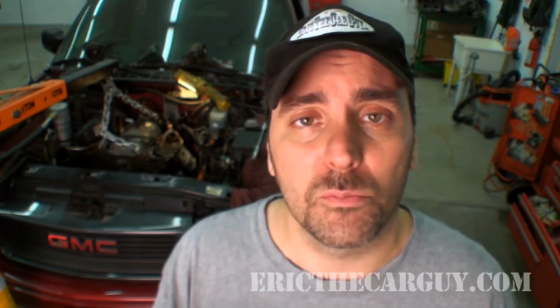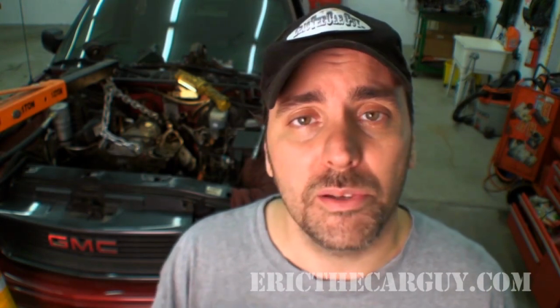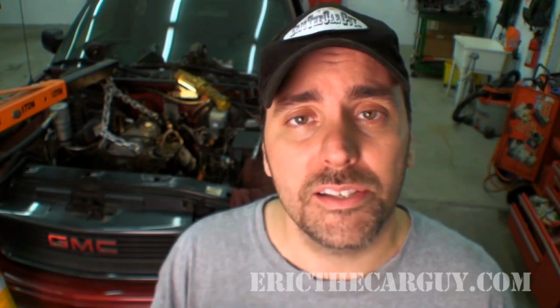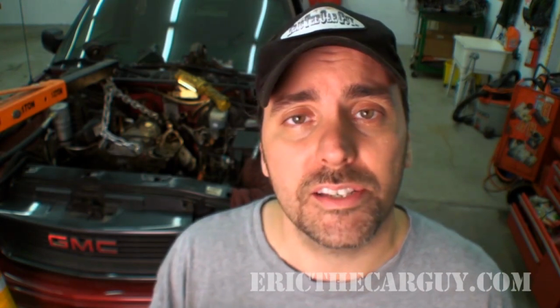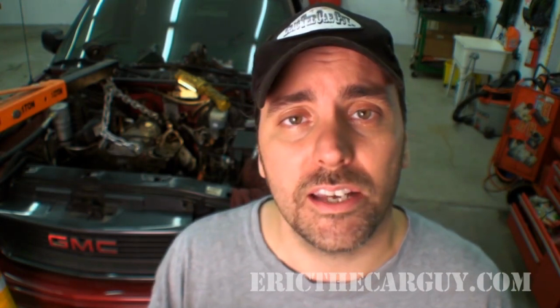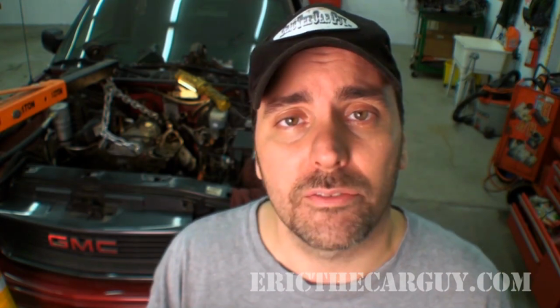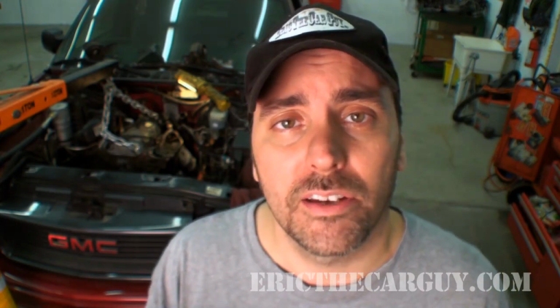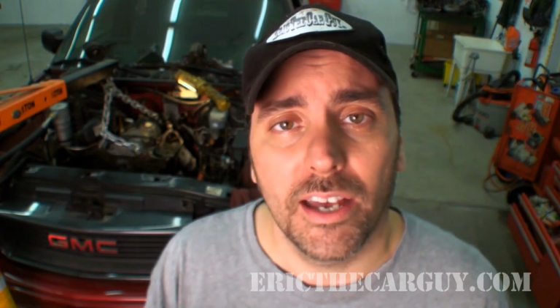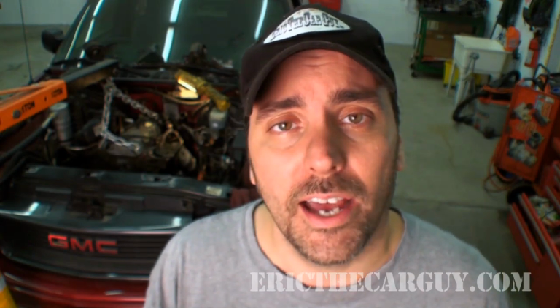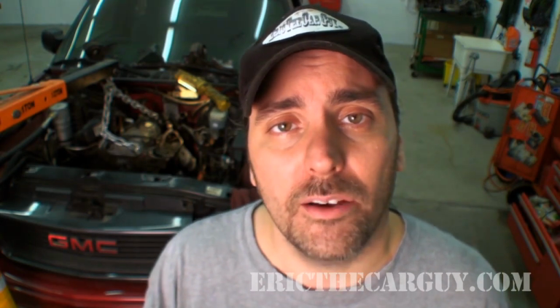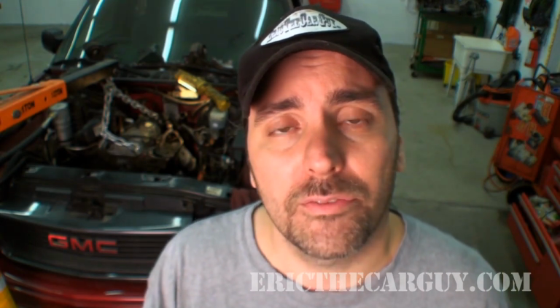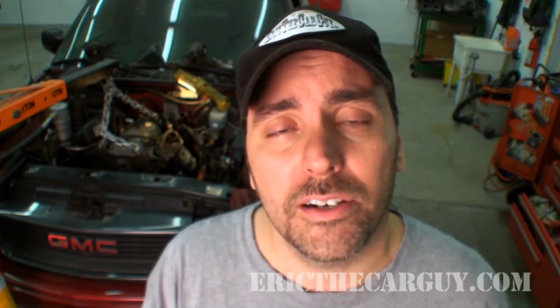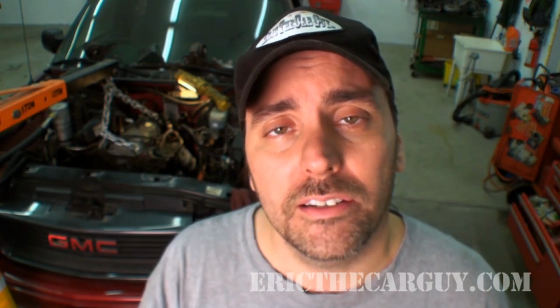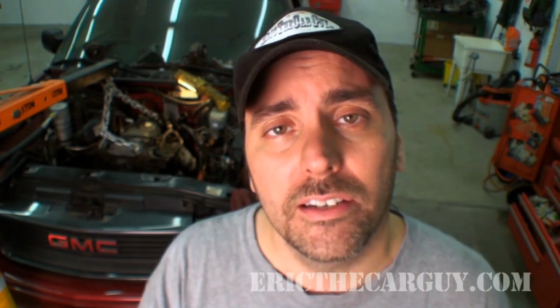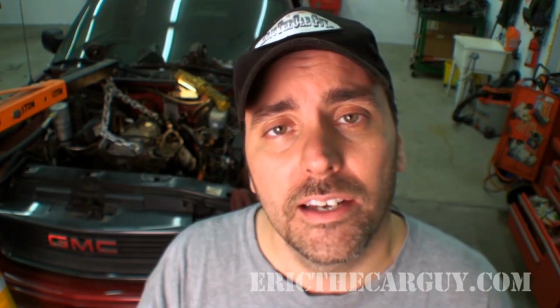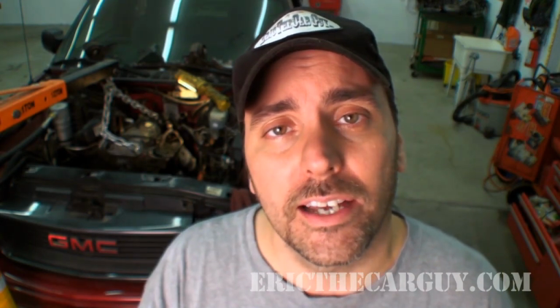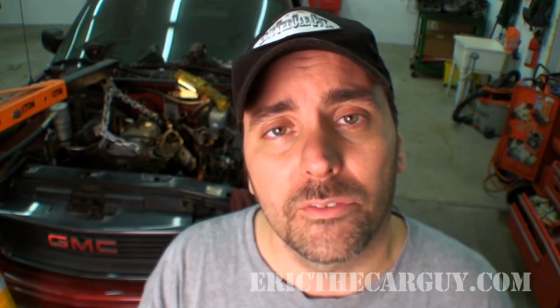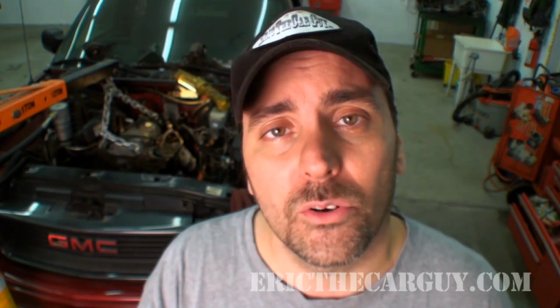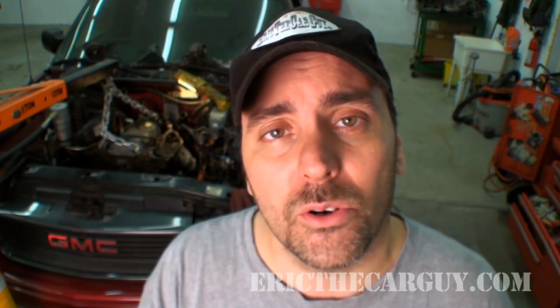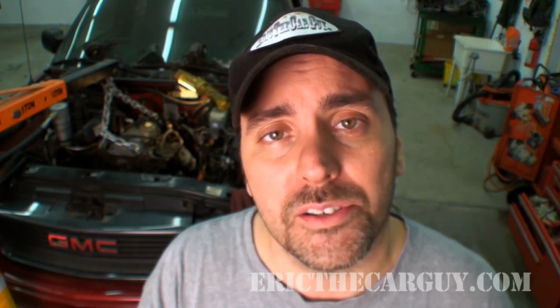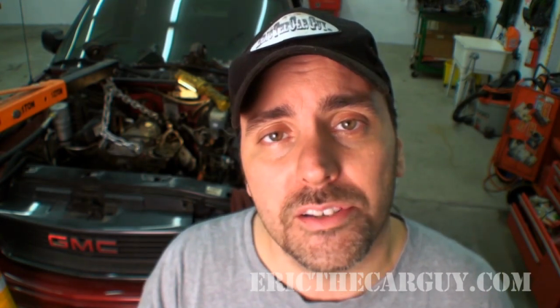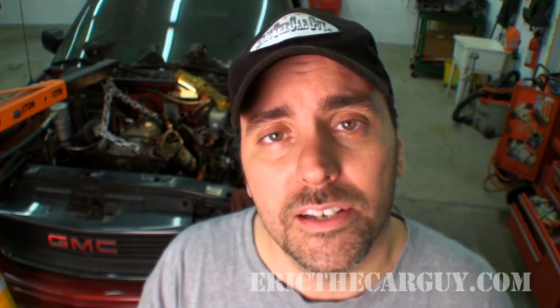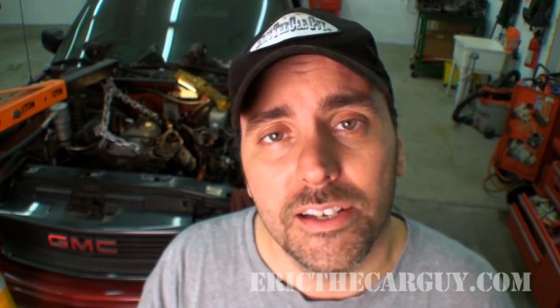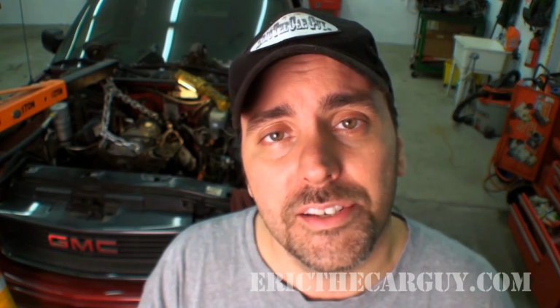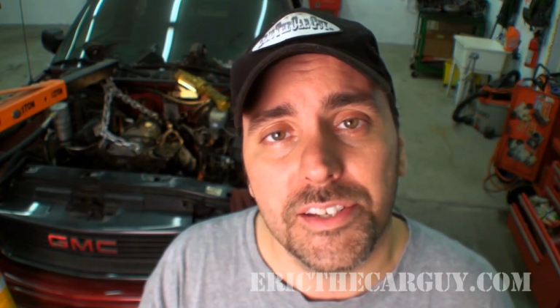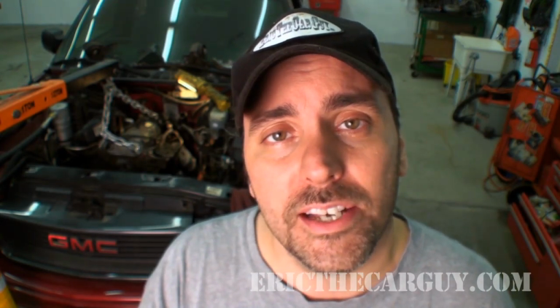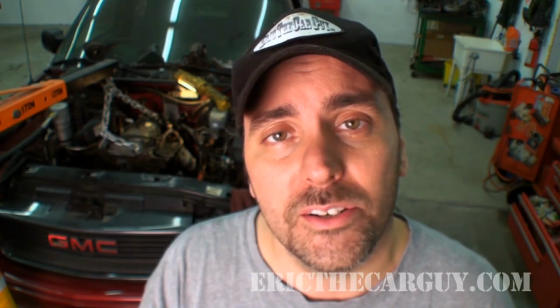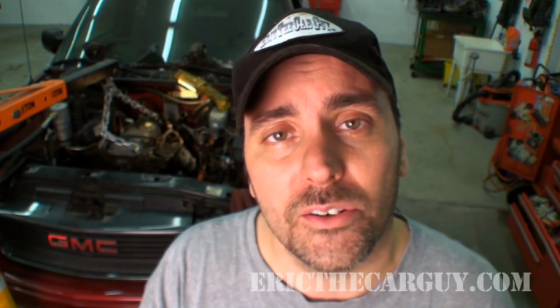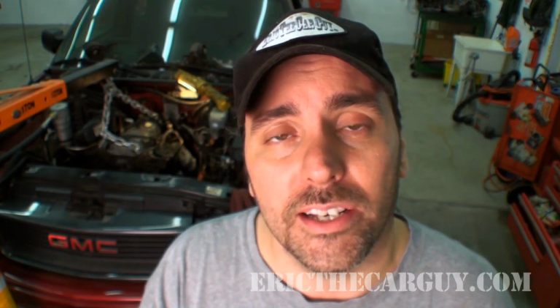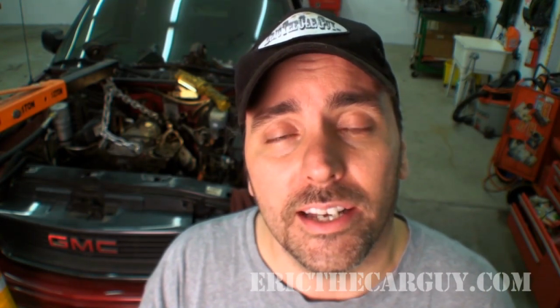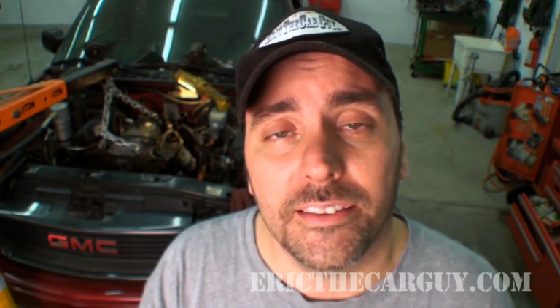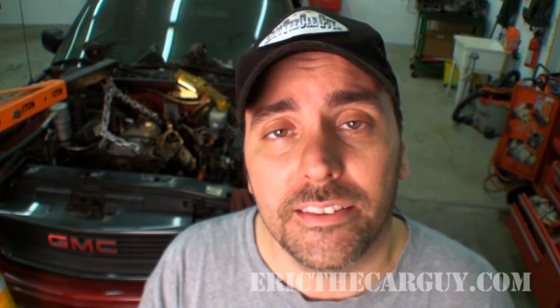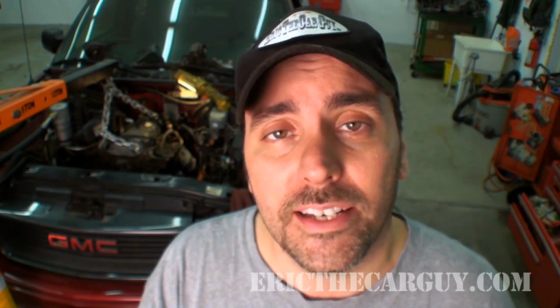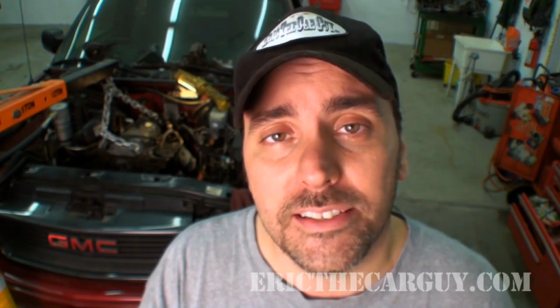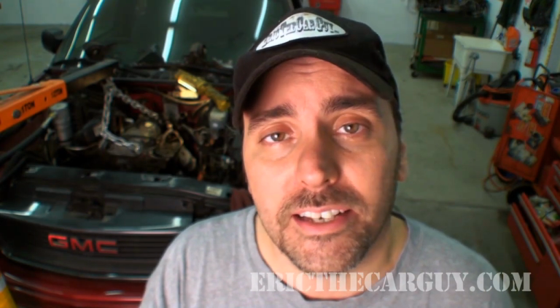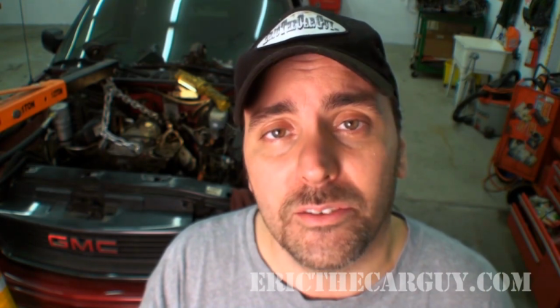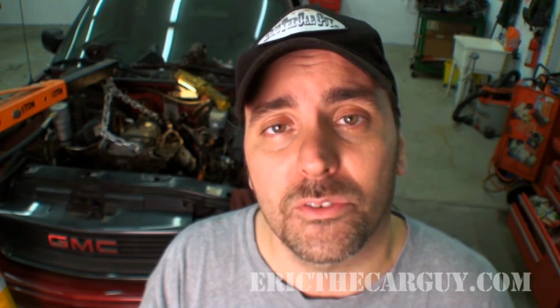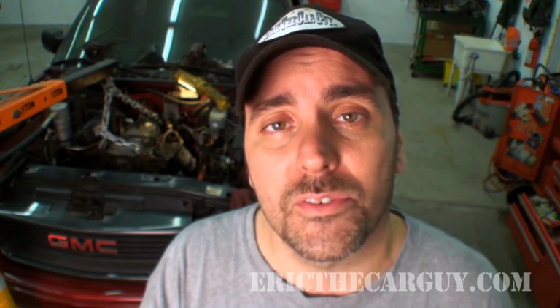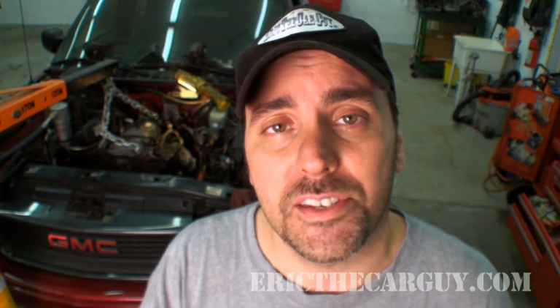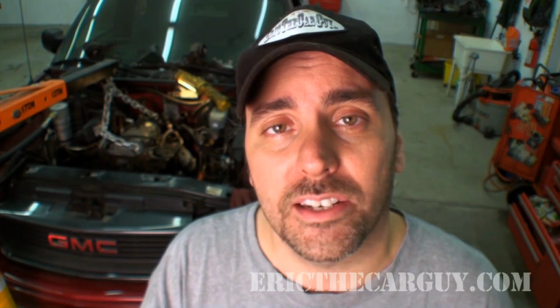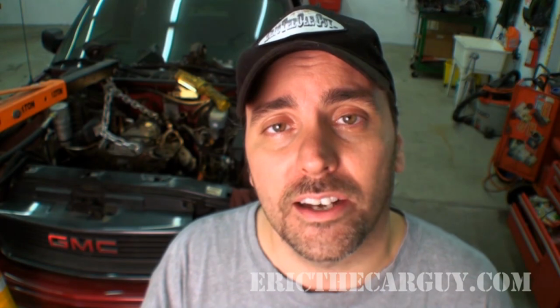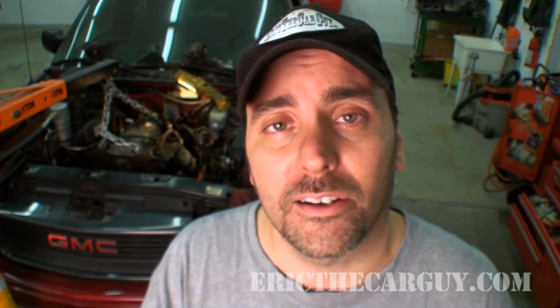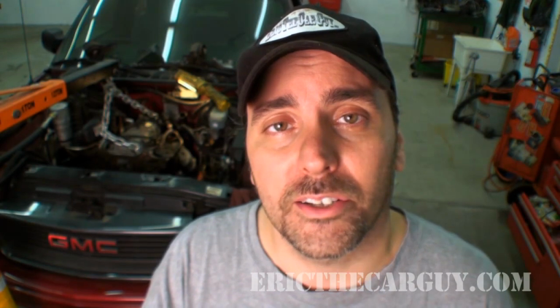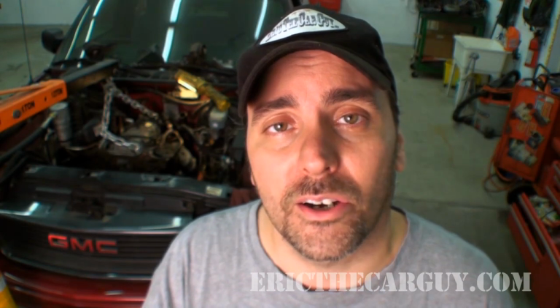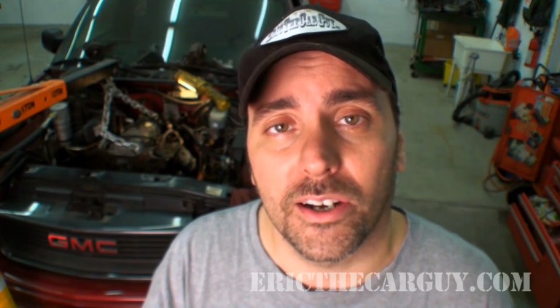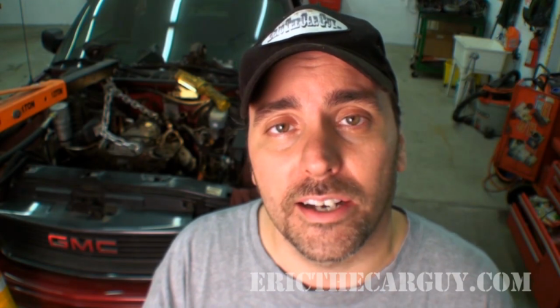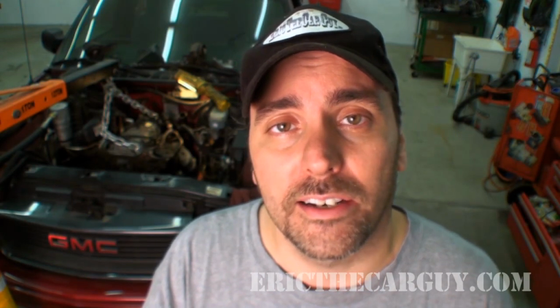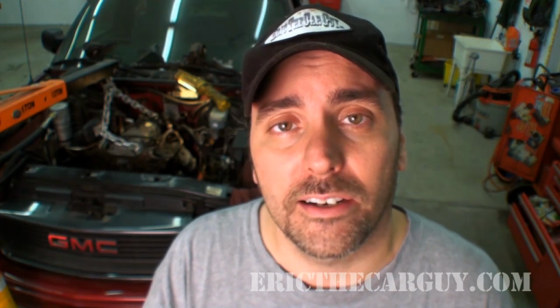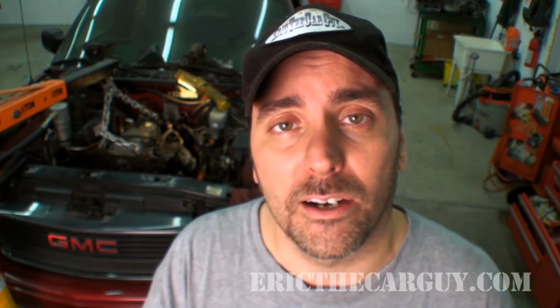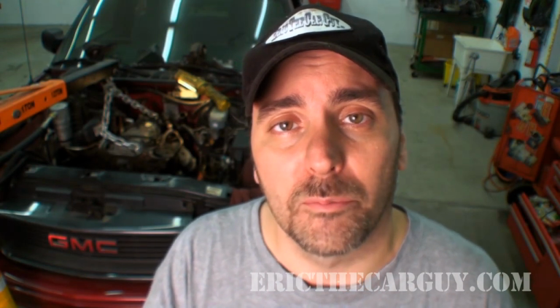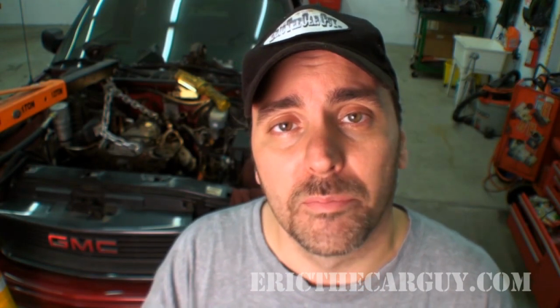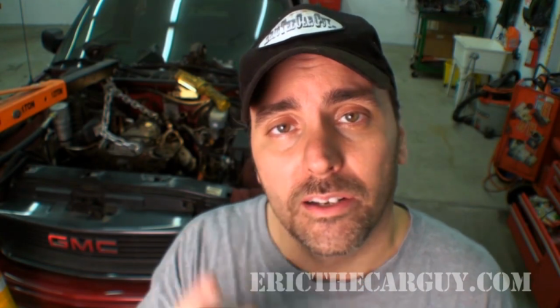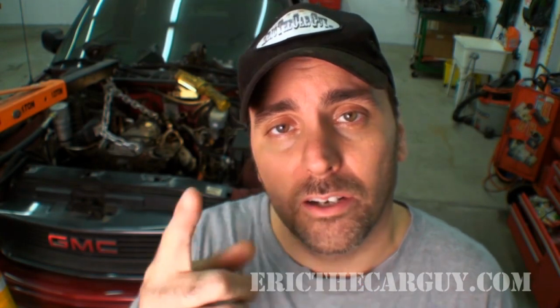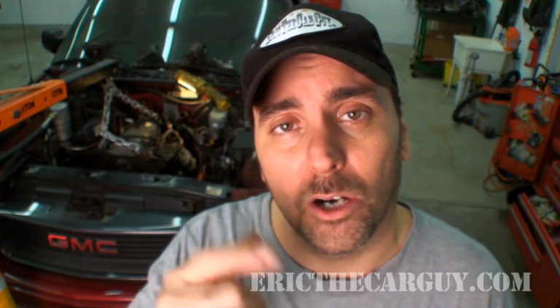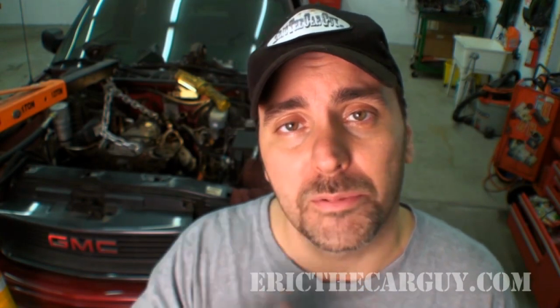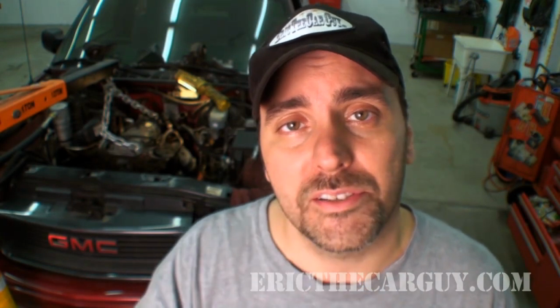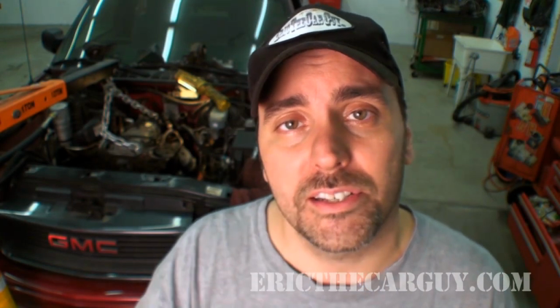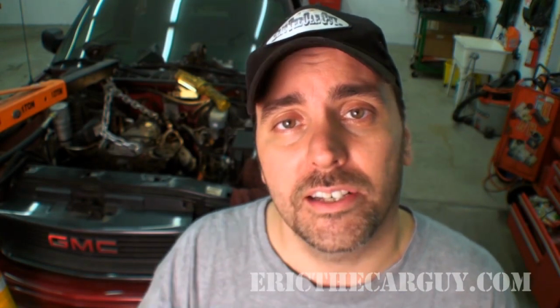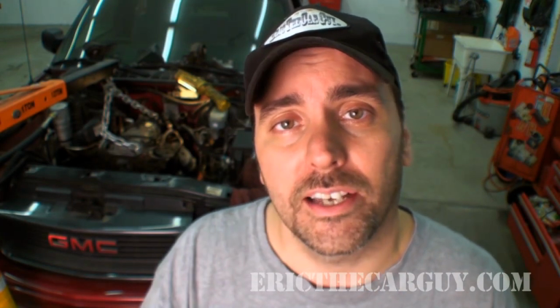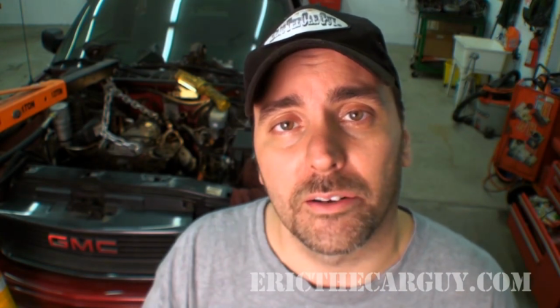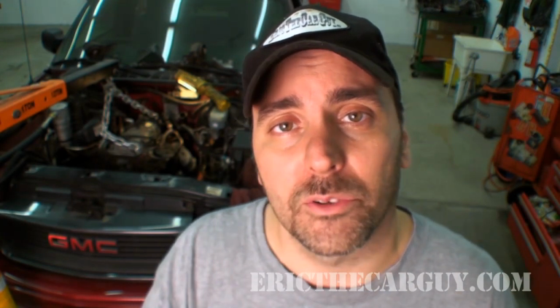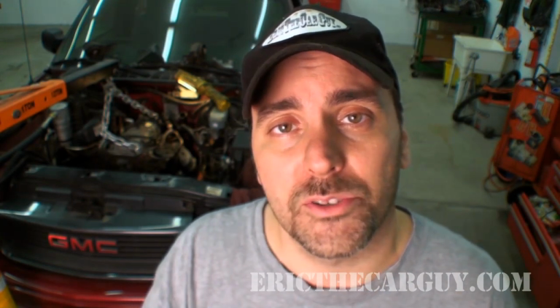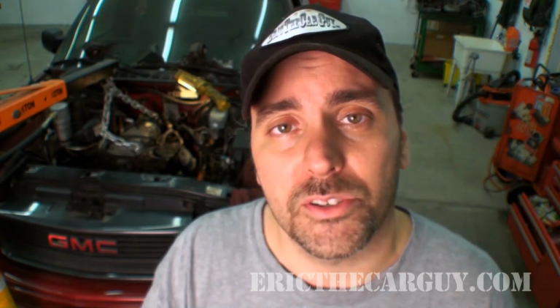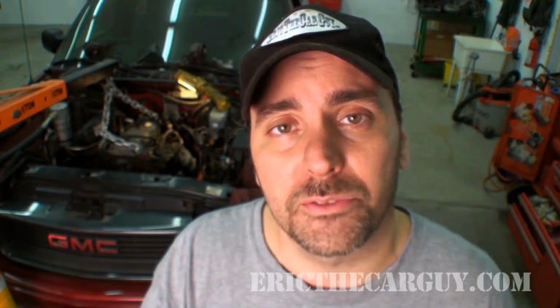So be safe, have fun, and of course, stay dirty. Thanks again for visiting EricTheCarGuy.com — hope to see you again real soon.